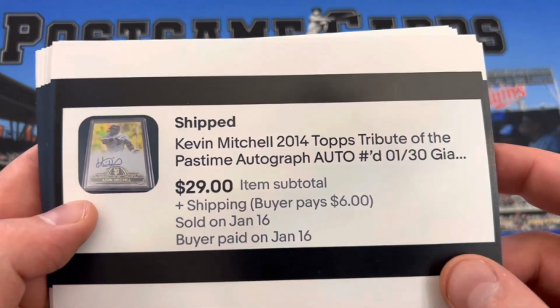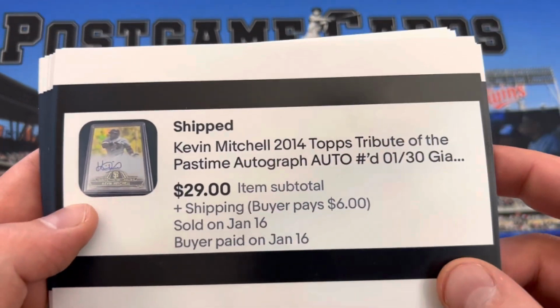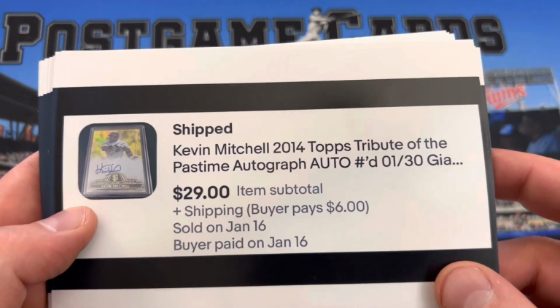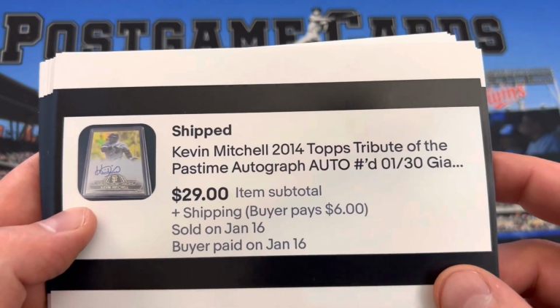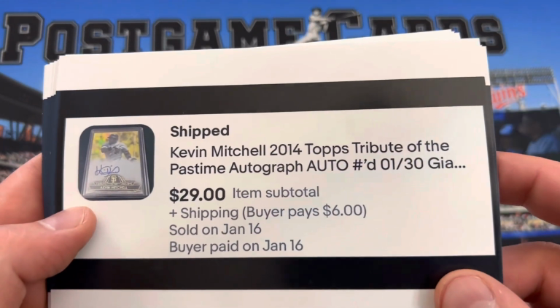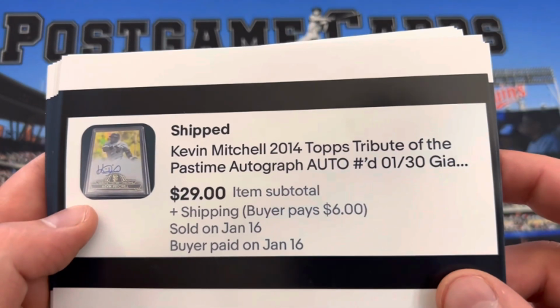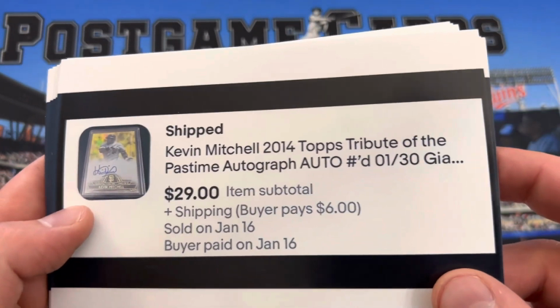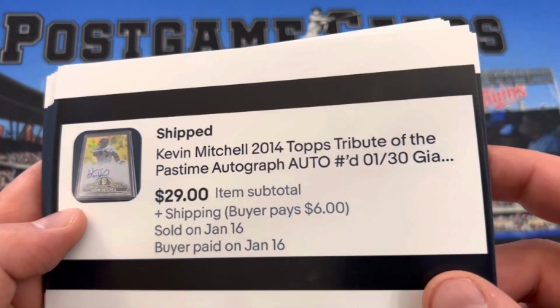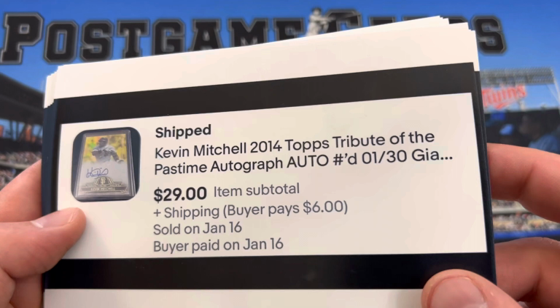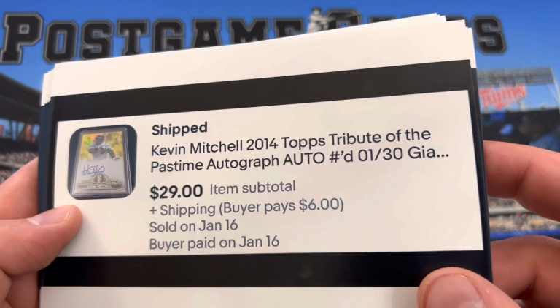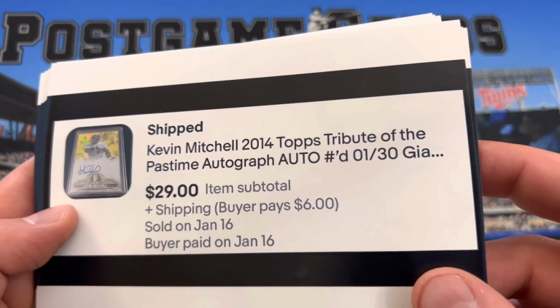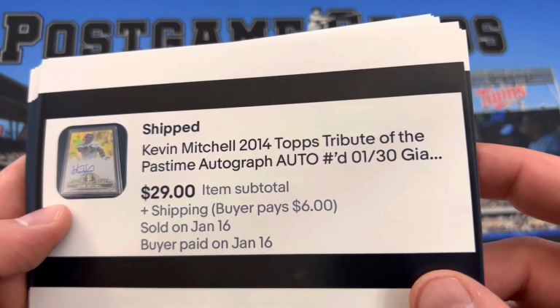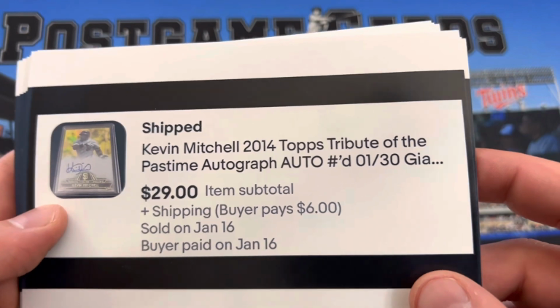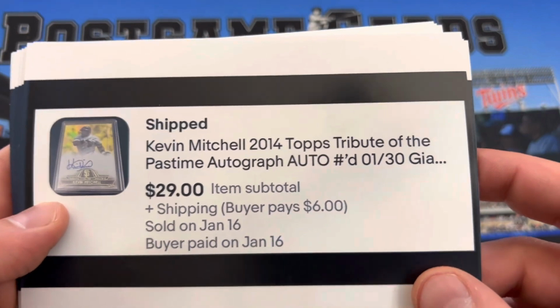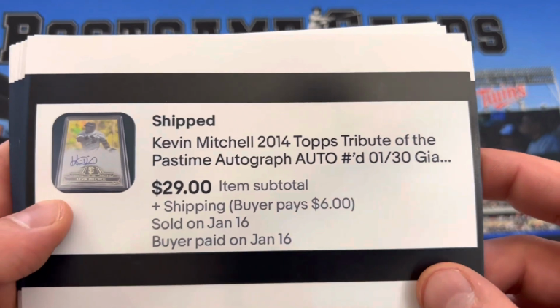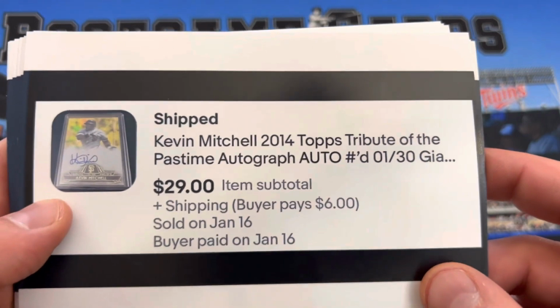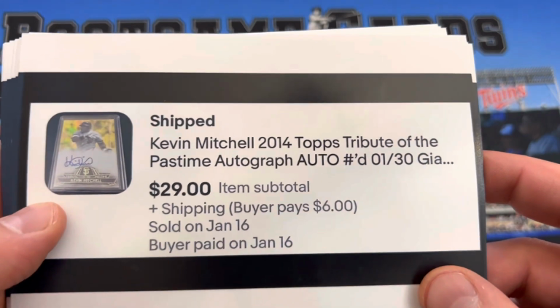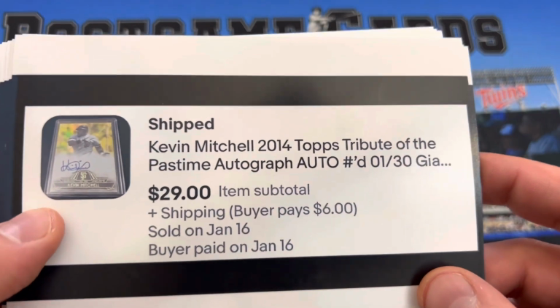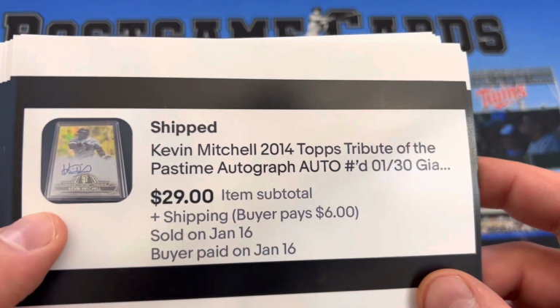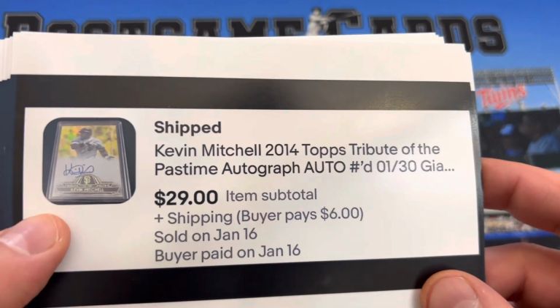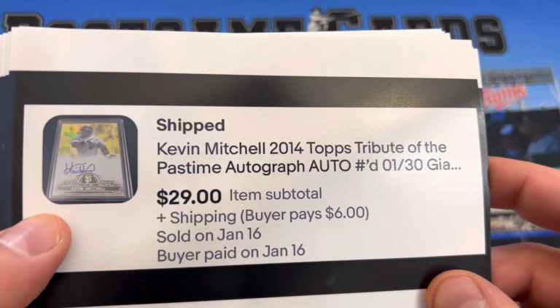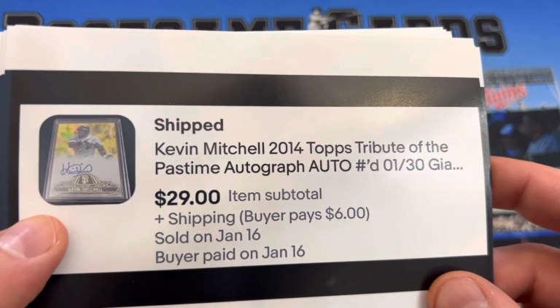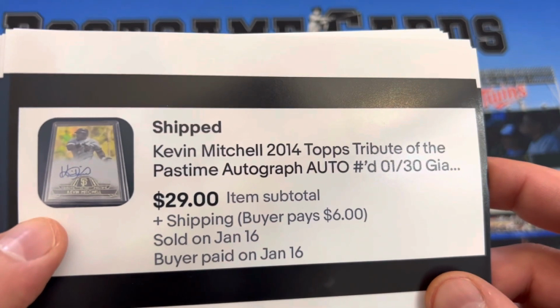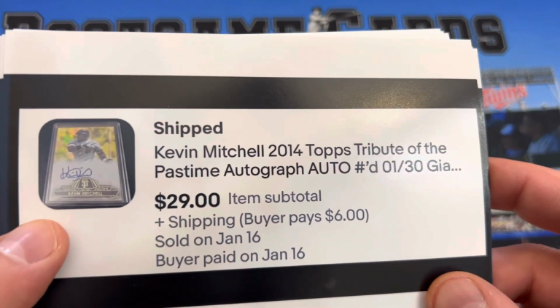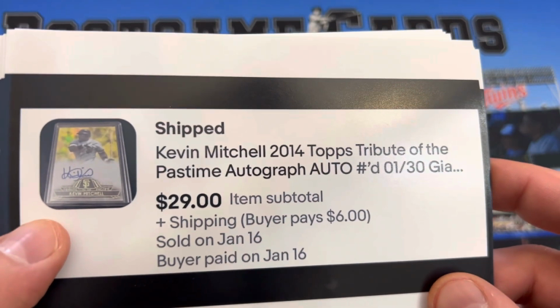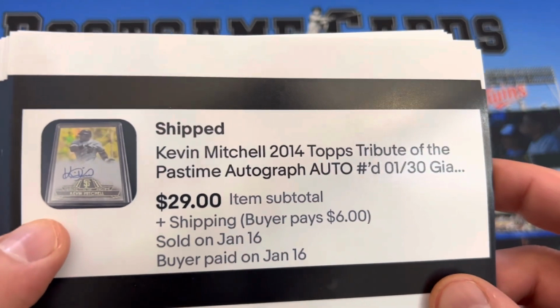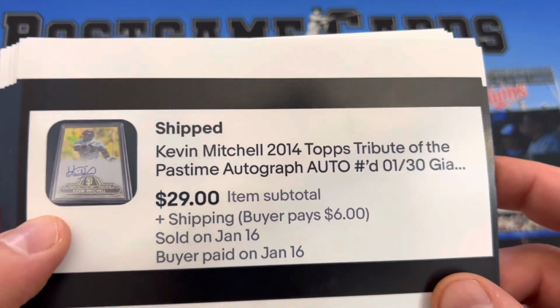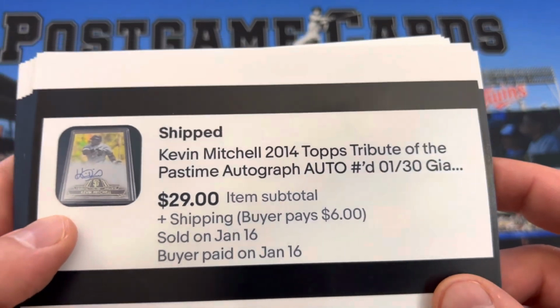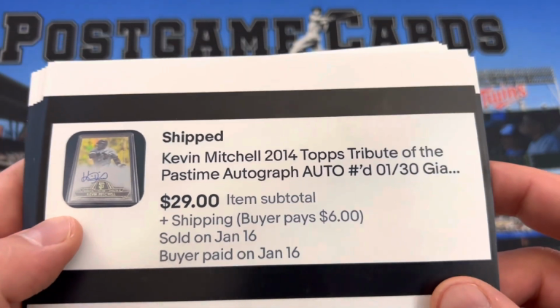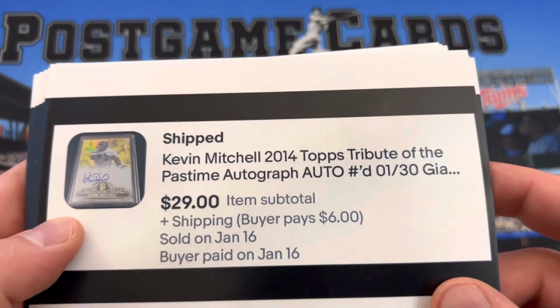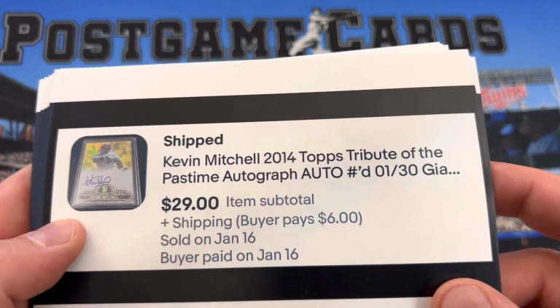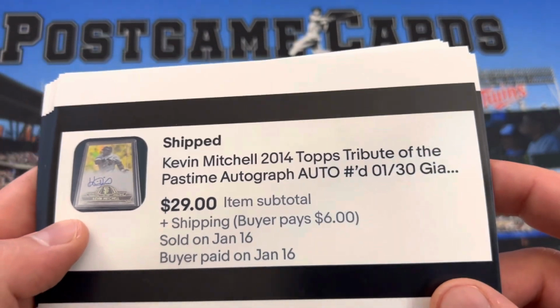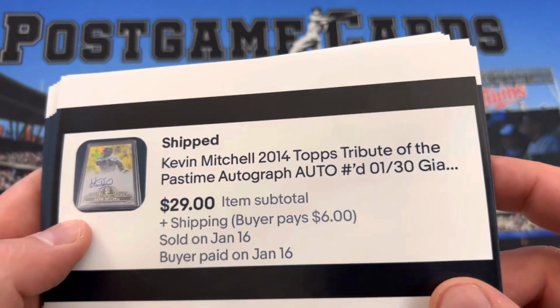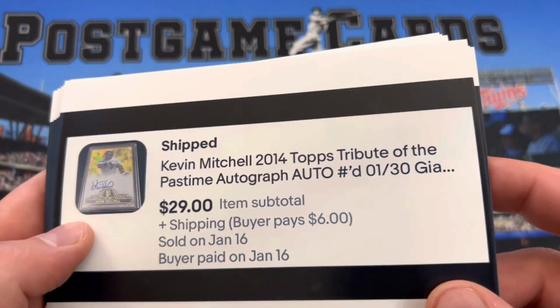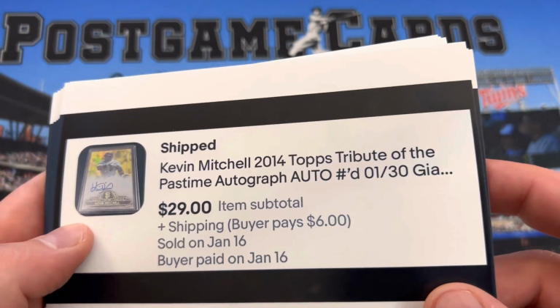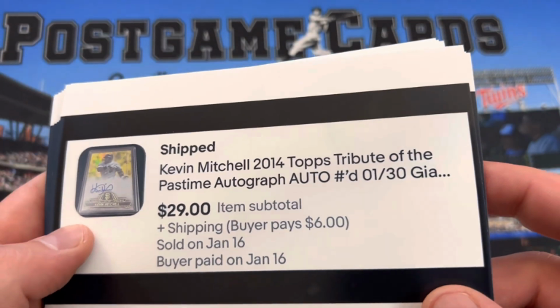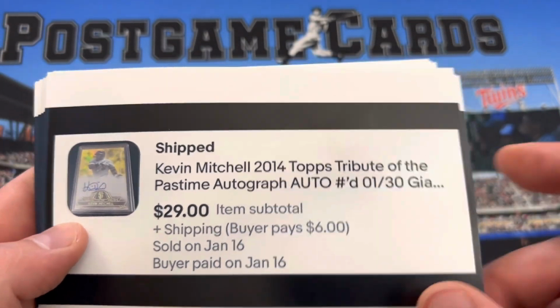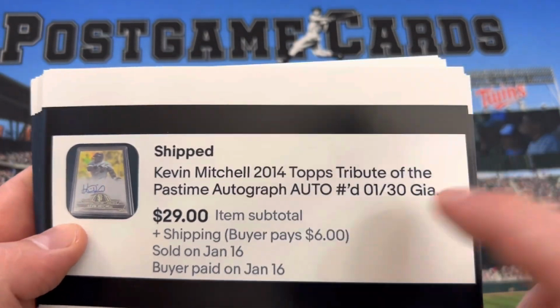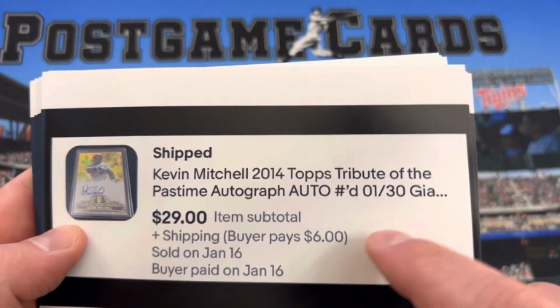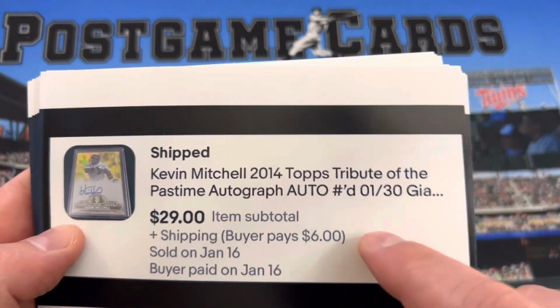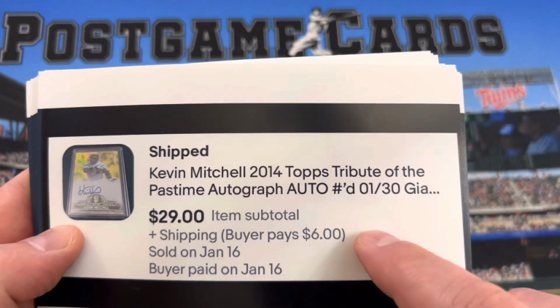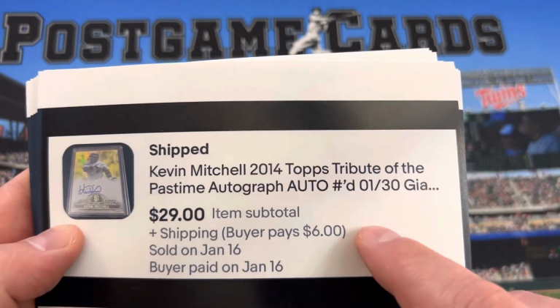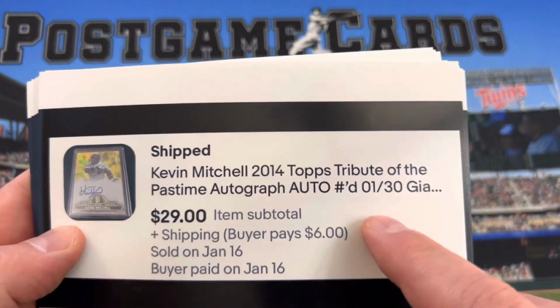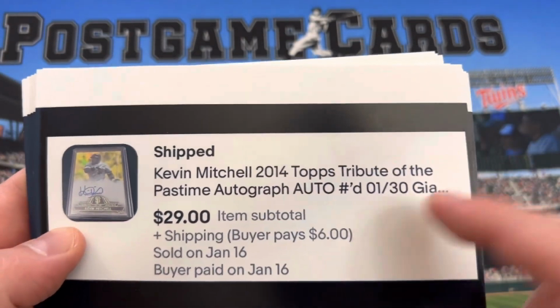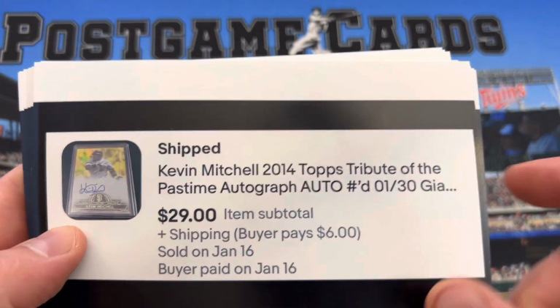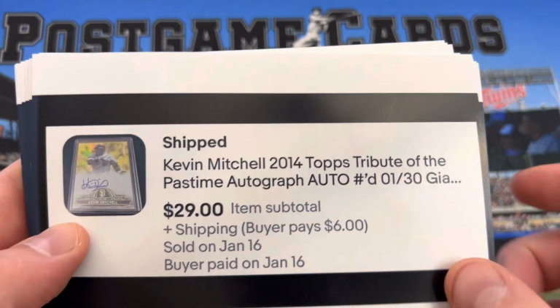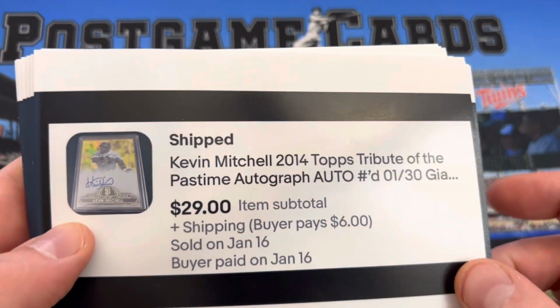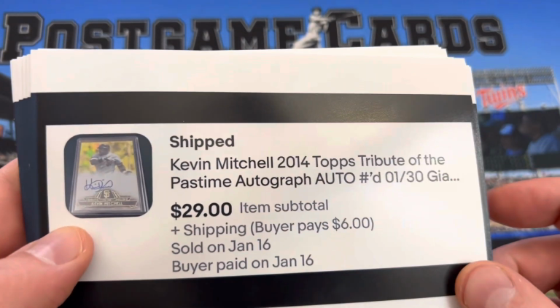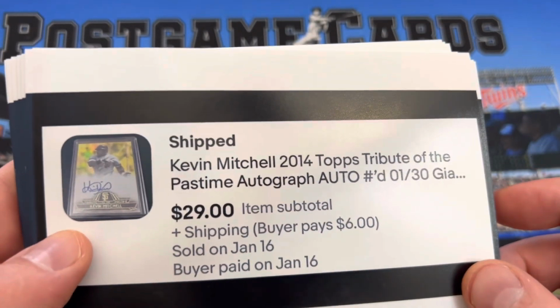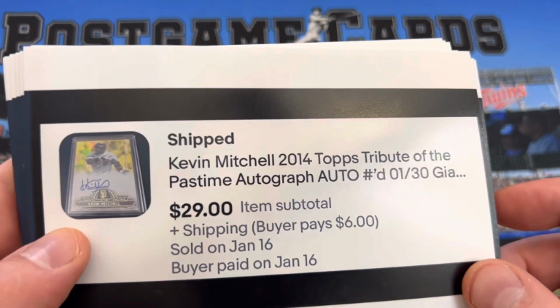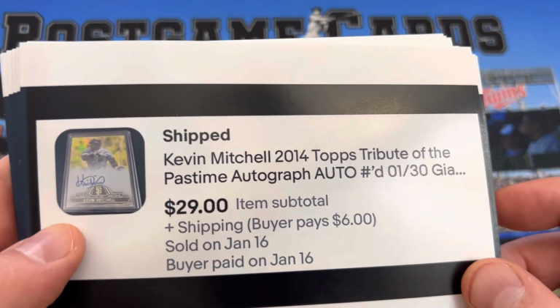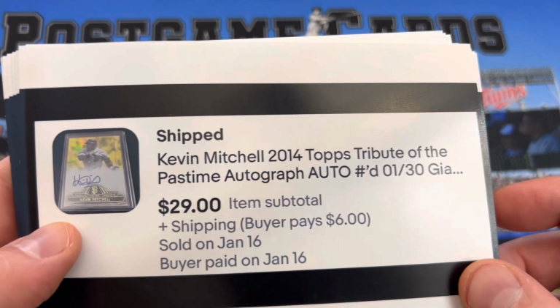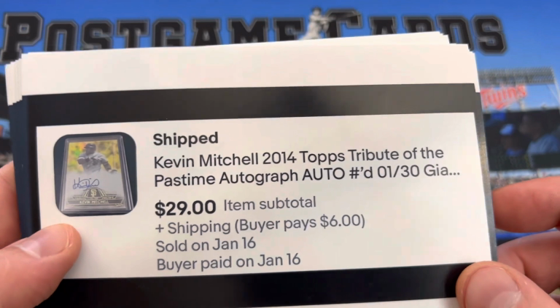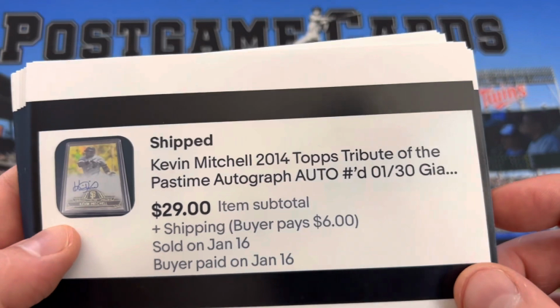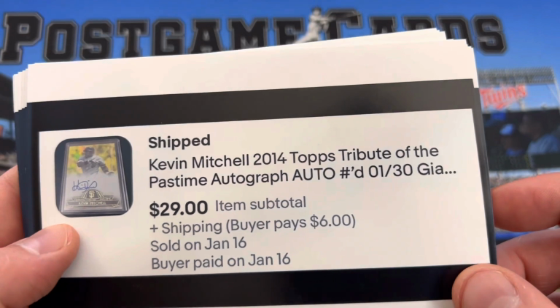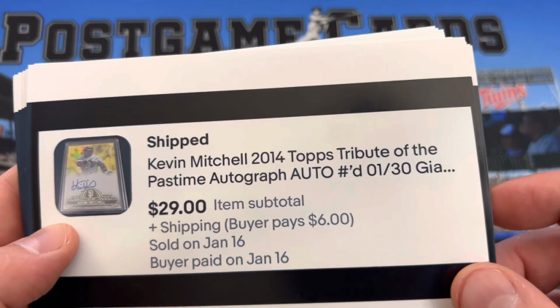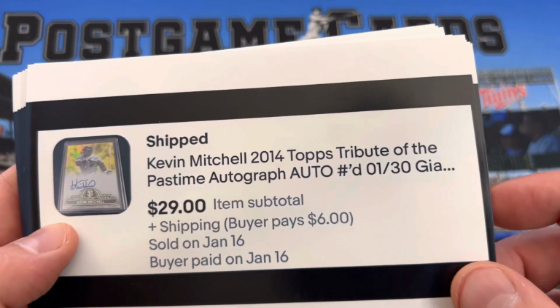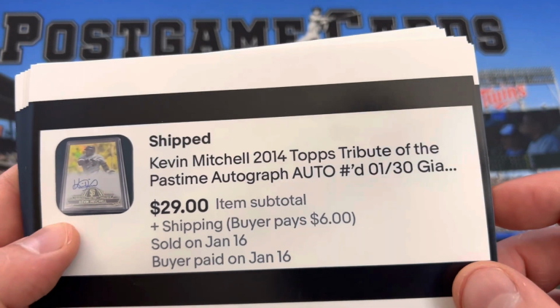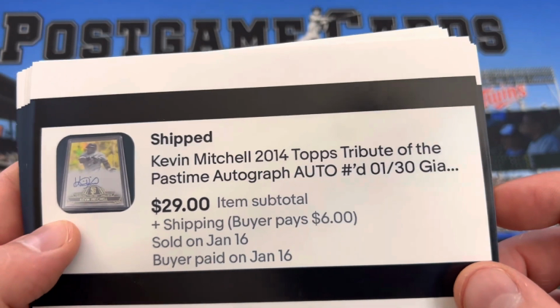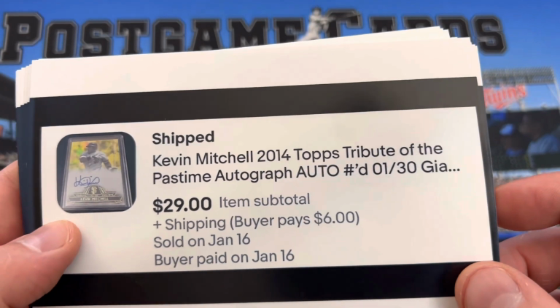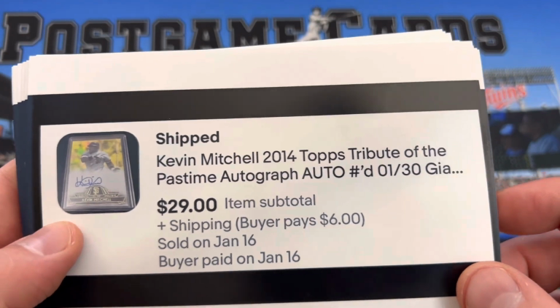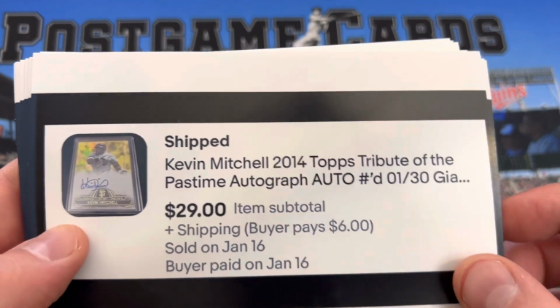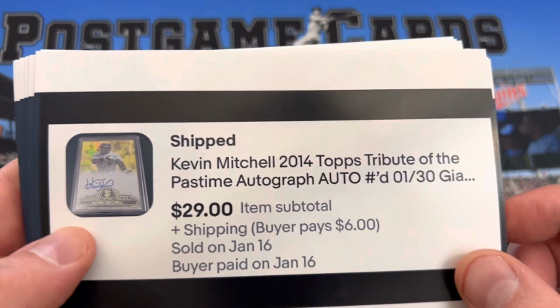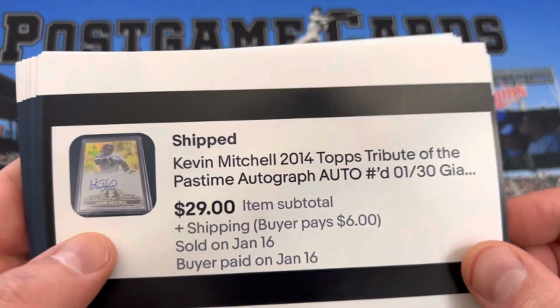Kevin Mitchell autographed — this sold the same night that I listed it. It's numbered 1 out of 30, from 2014 Topps Tribute.